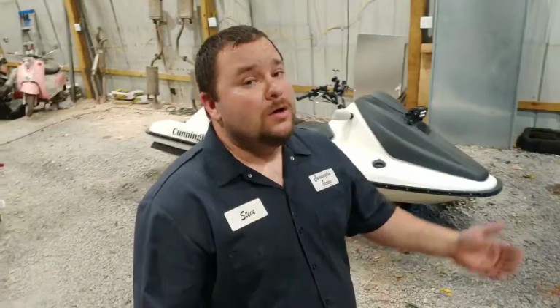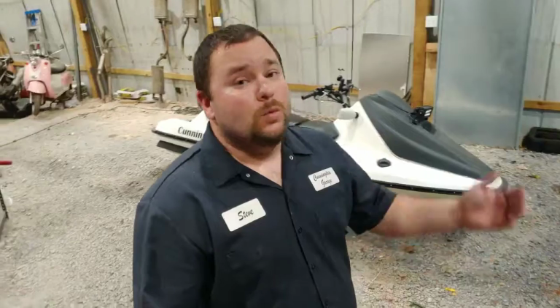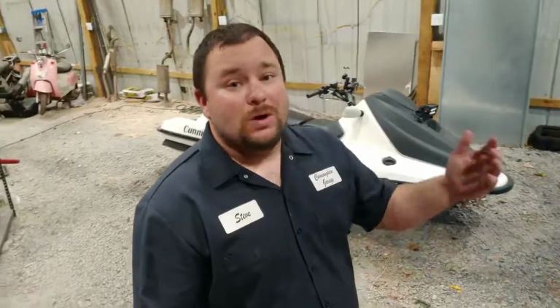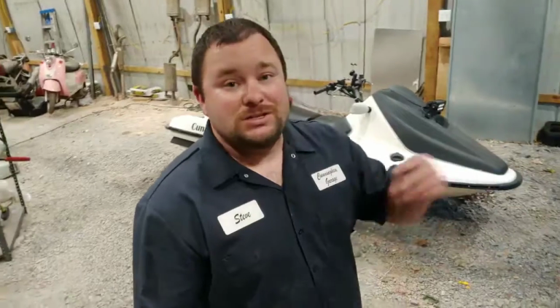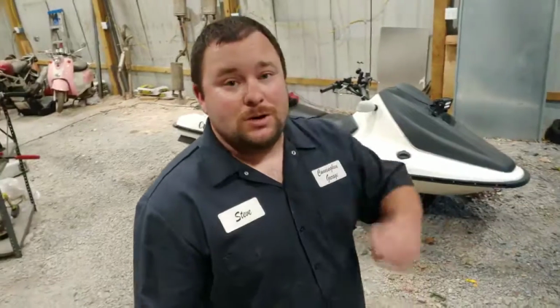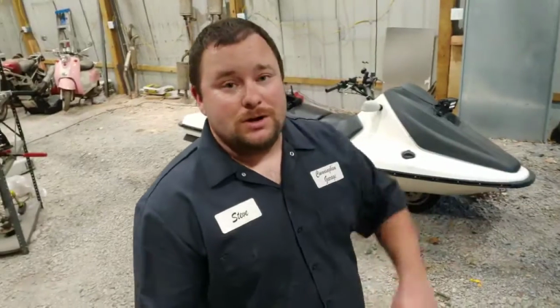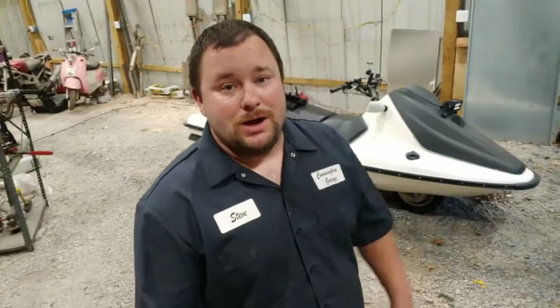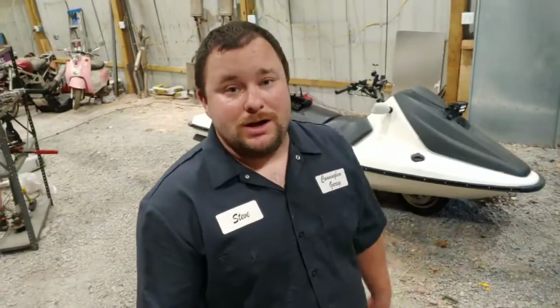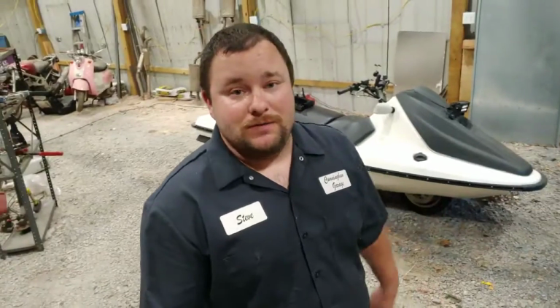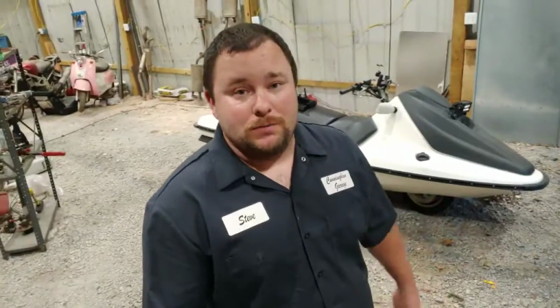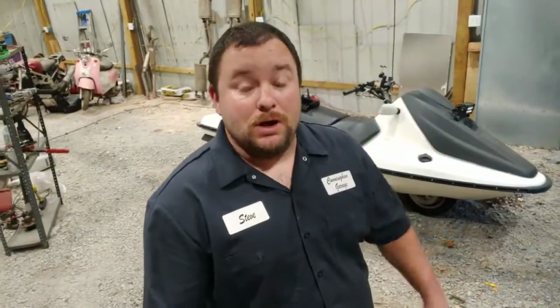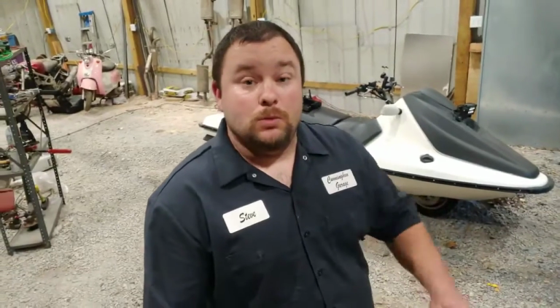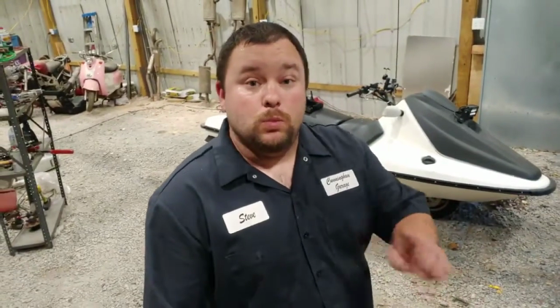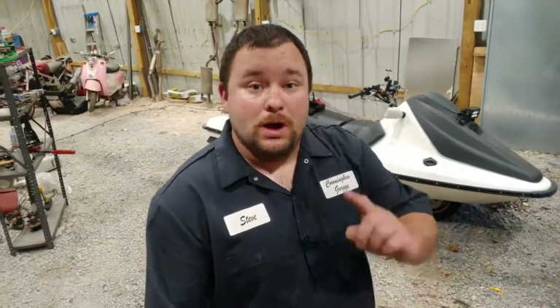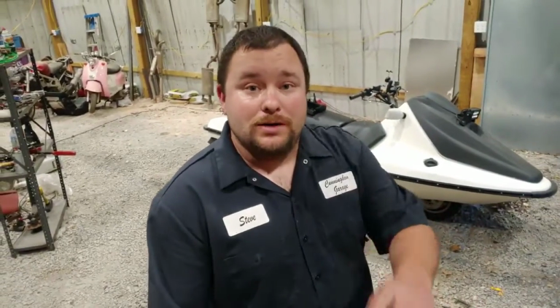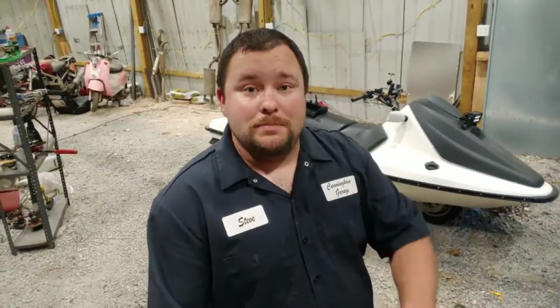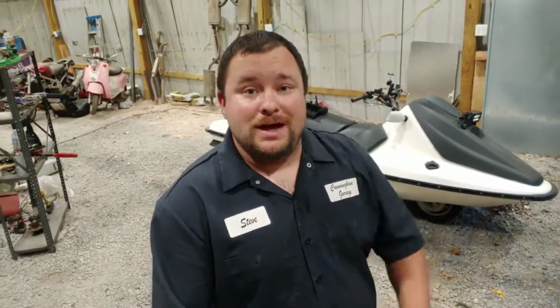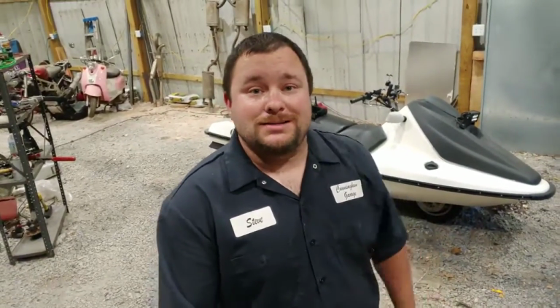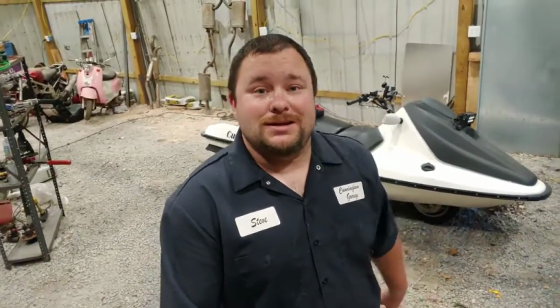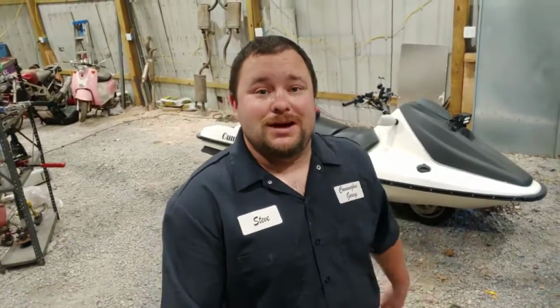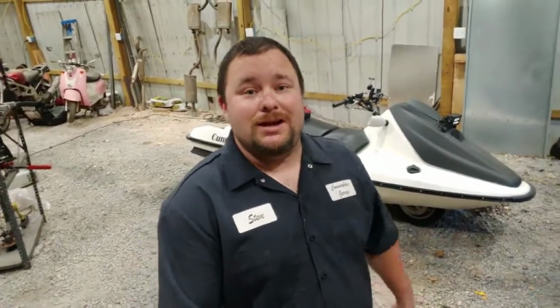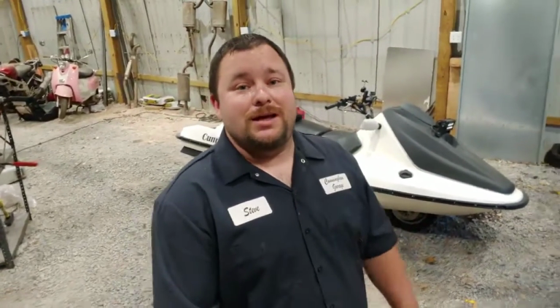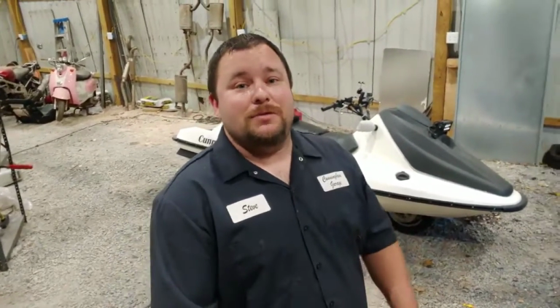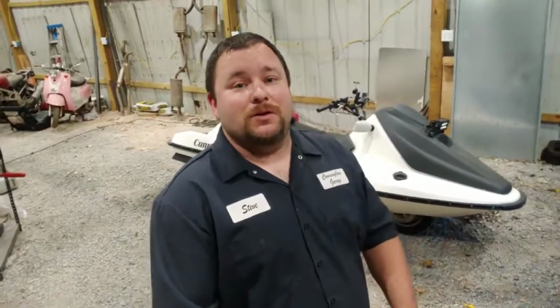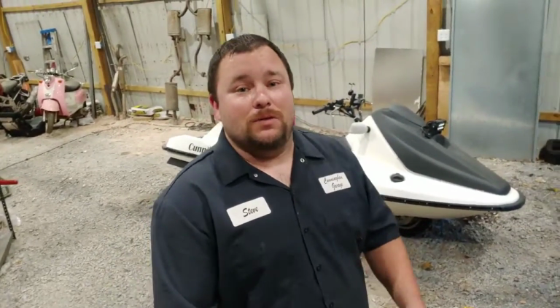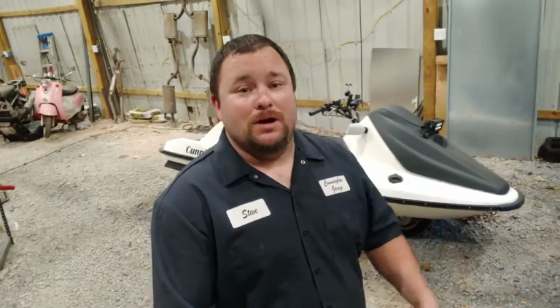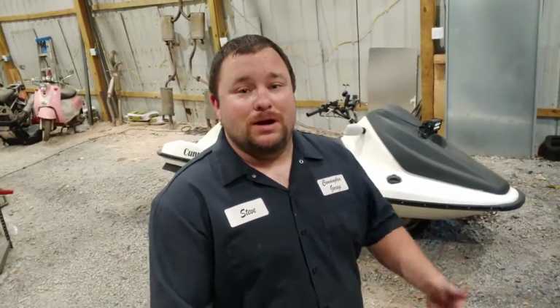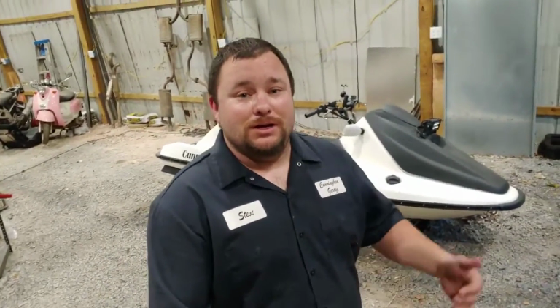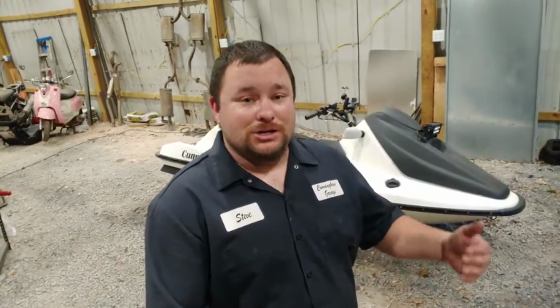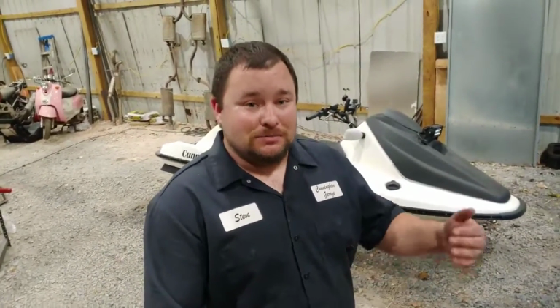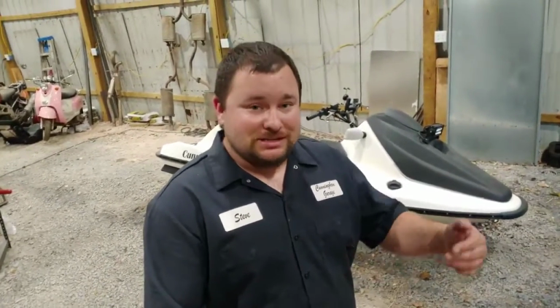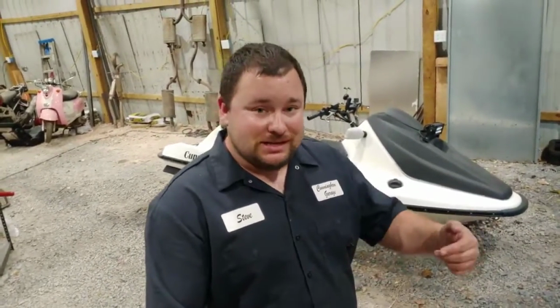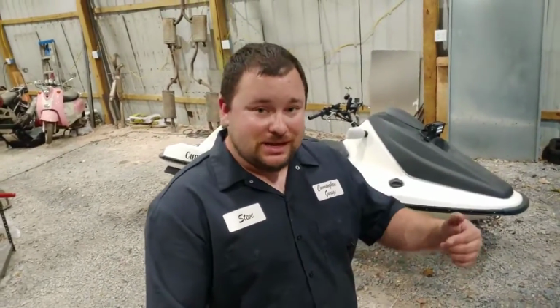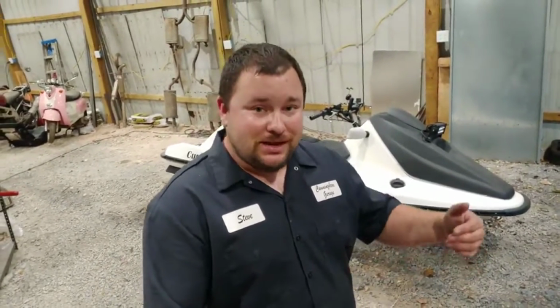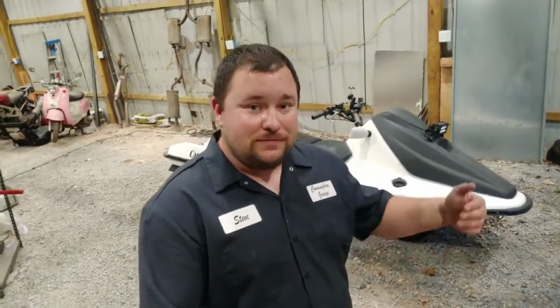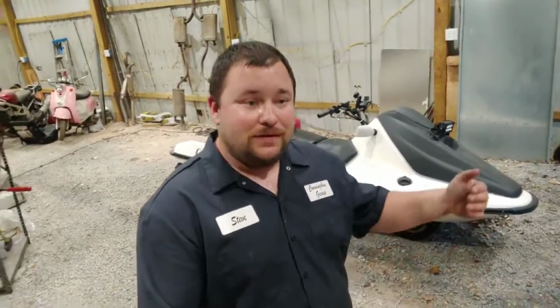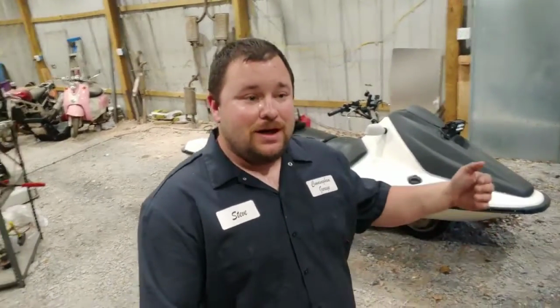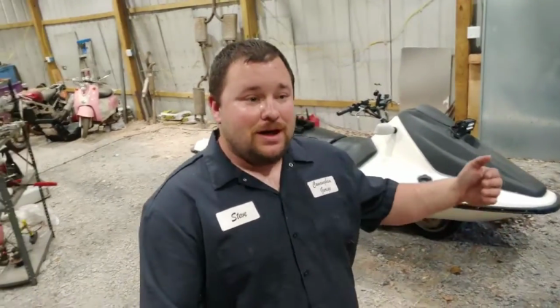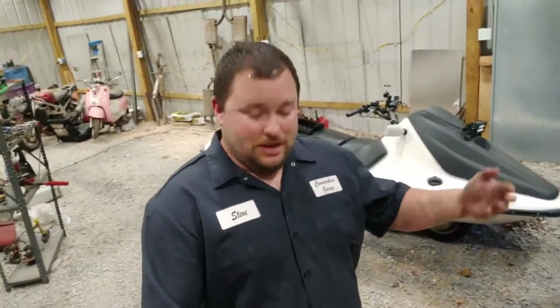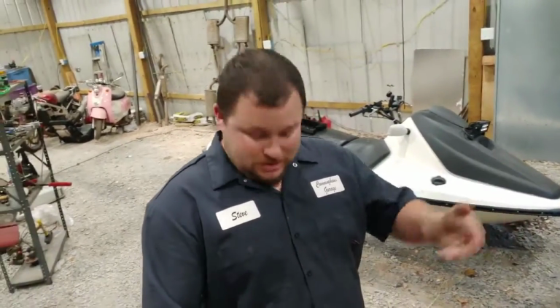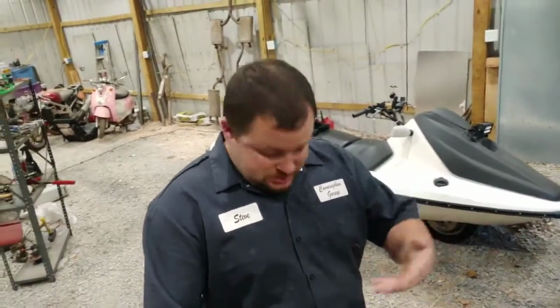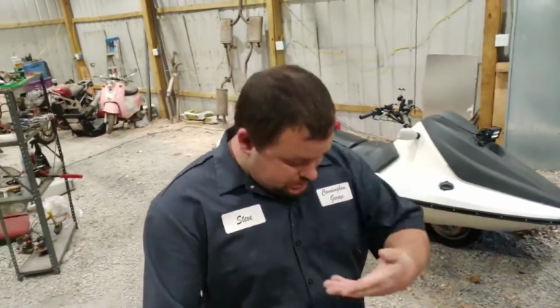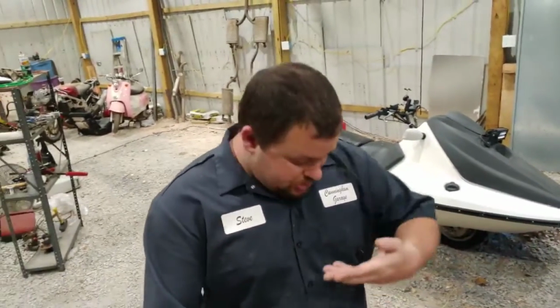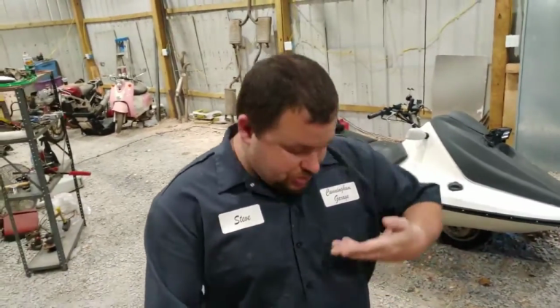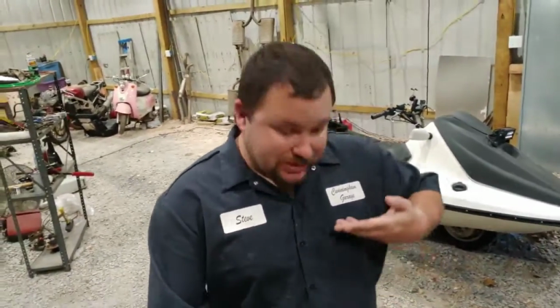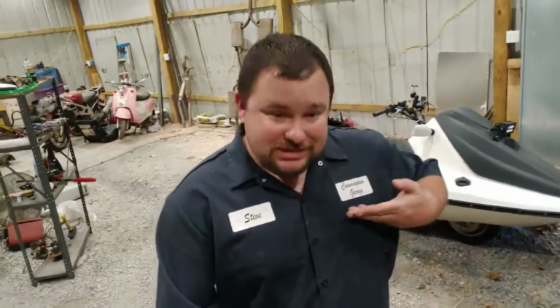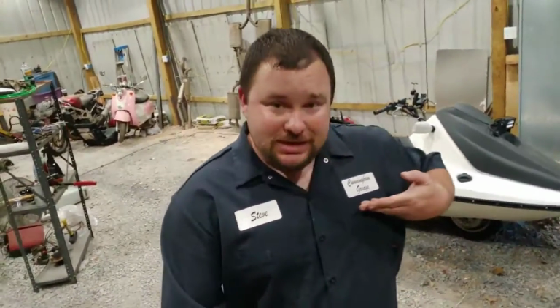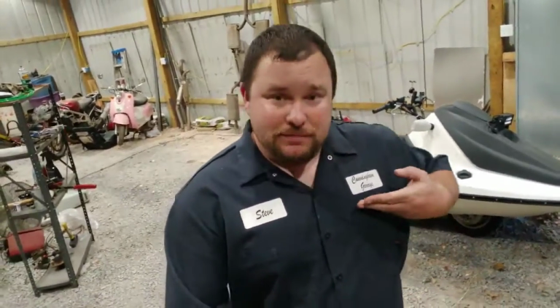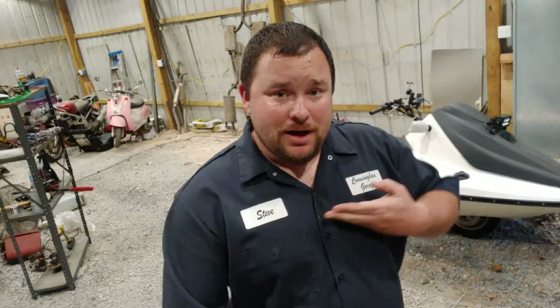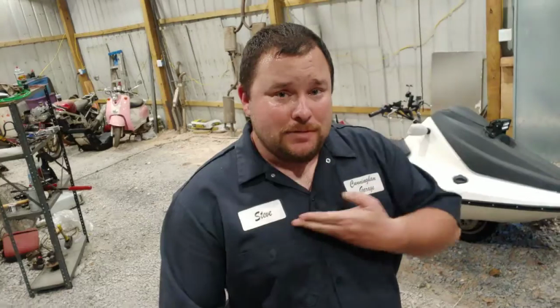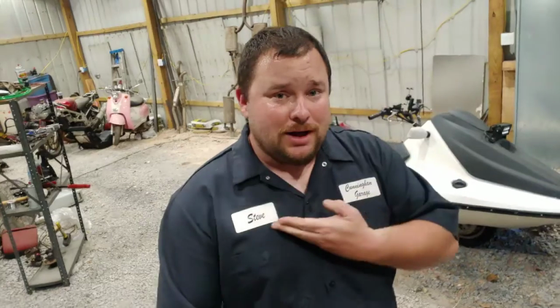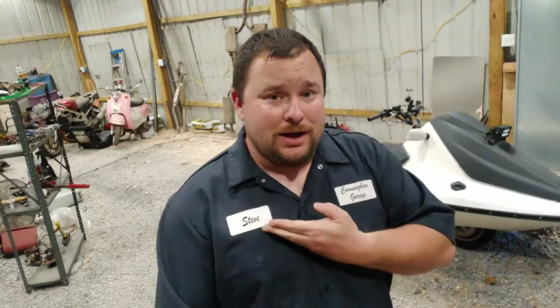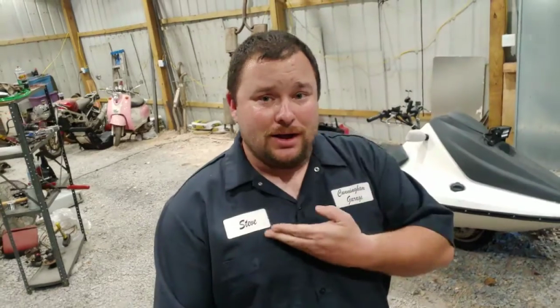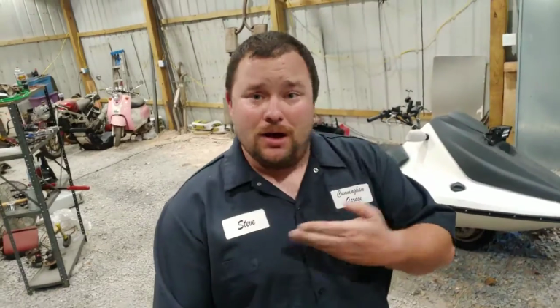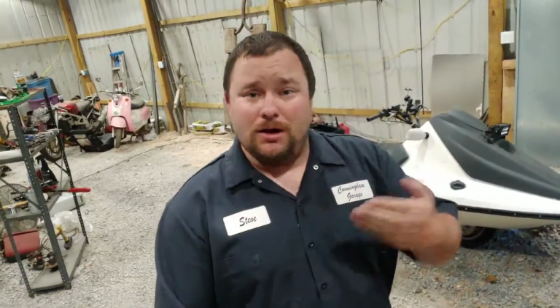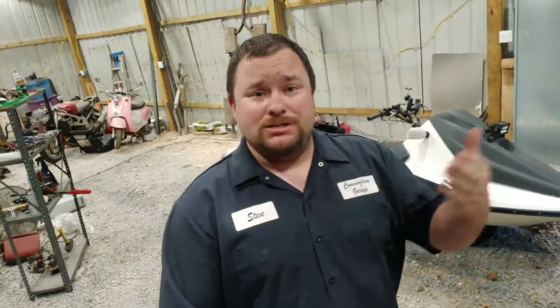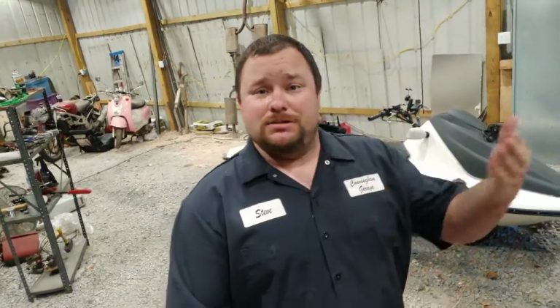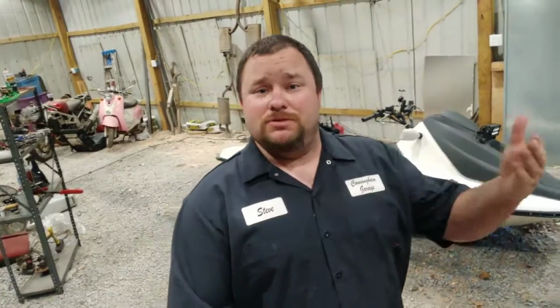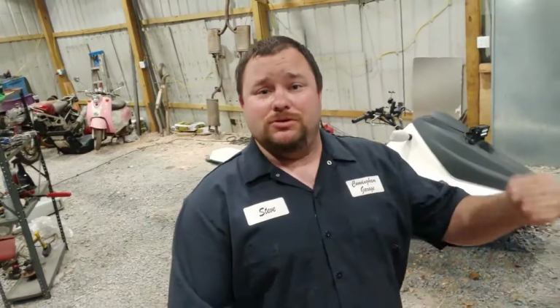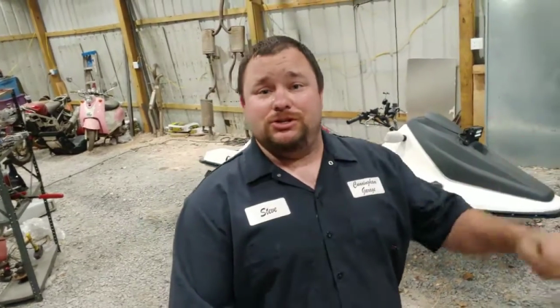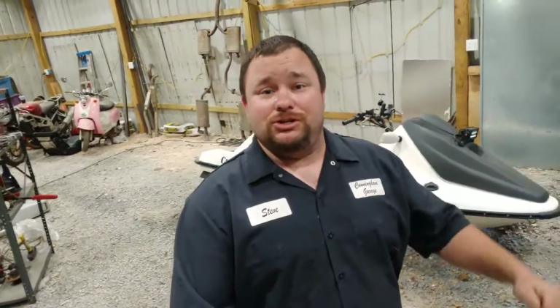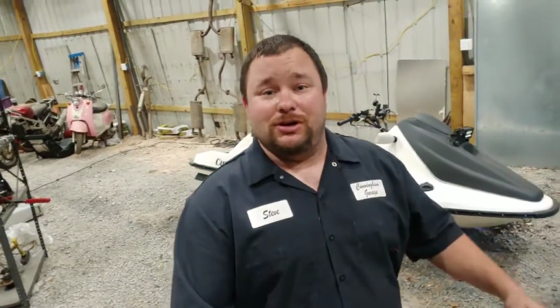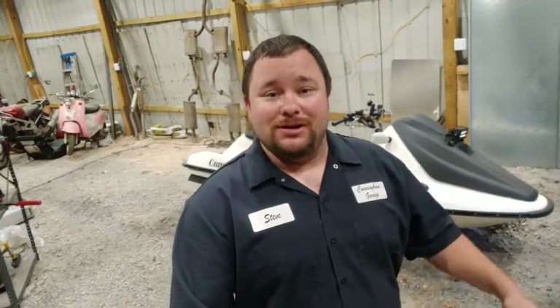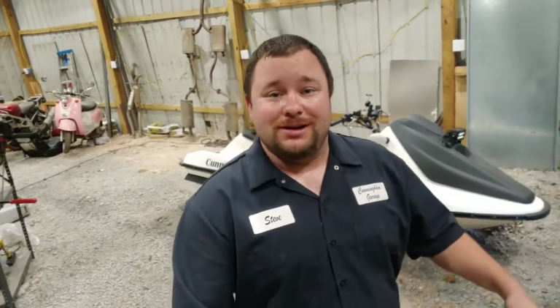What's going on everyone? Welcome back to Cunningham Garage. I'm Steve, as you can see by my awesome new shirt.